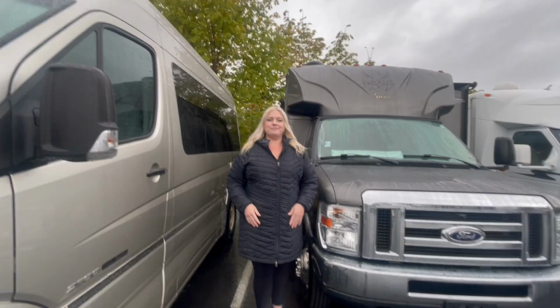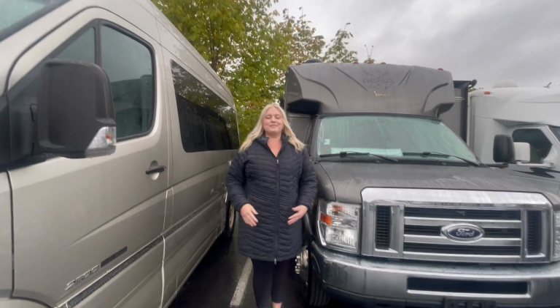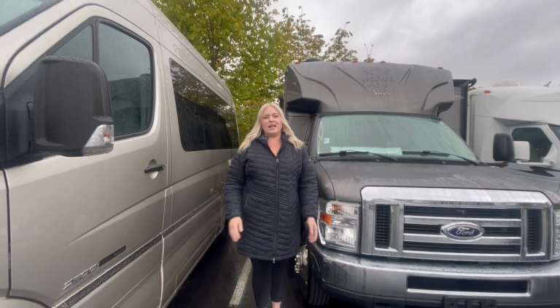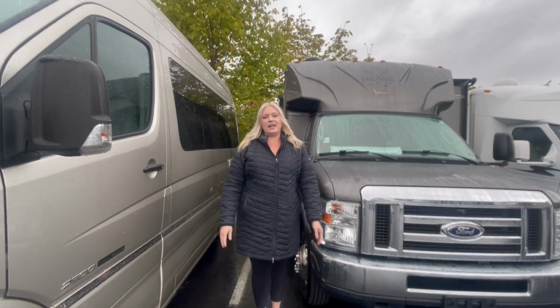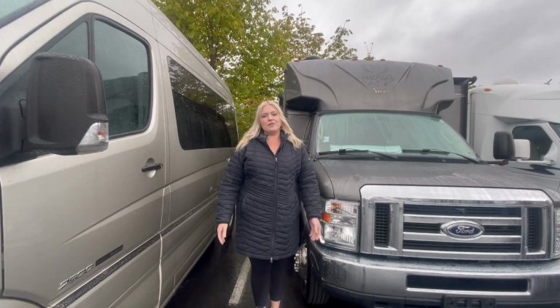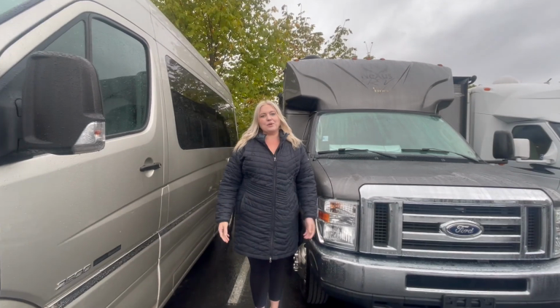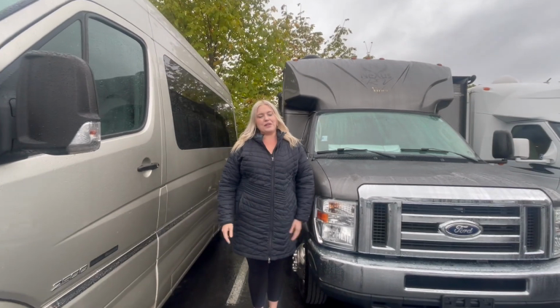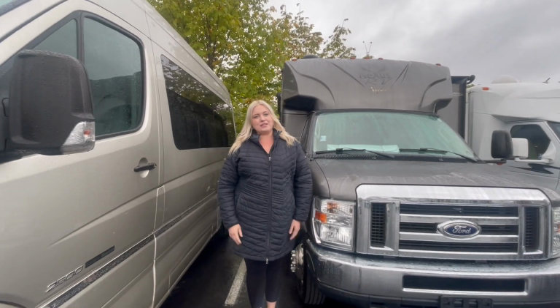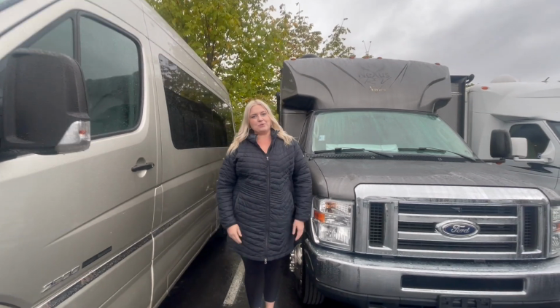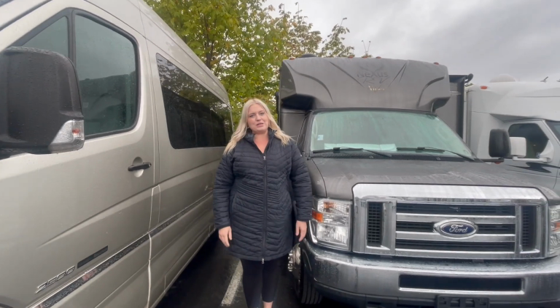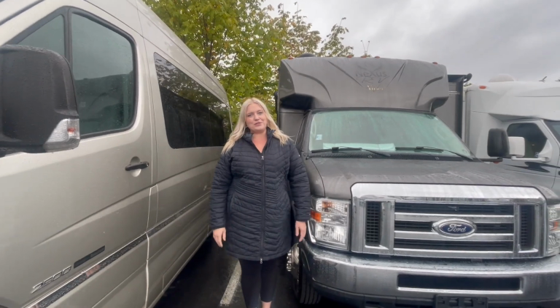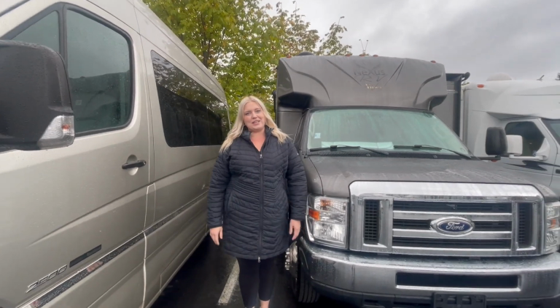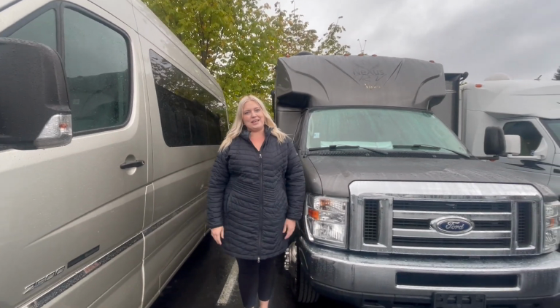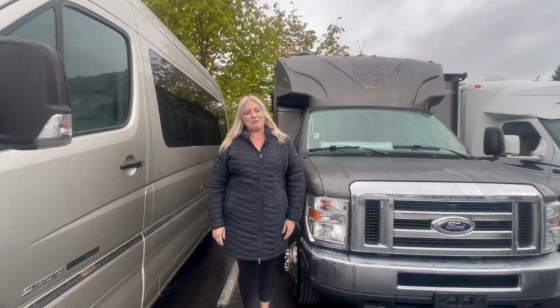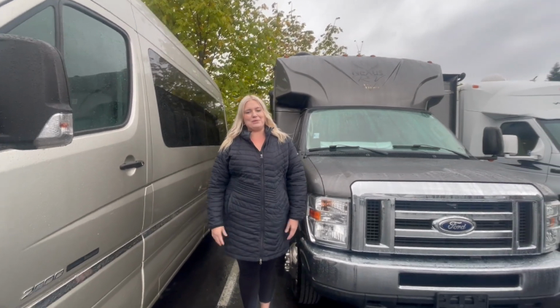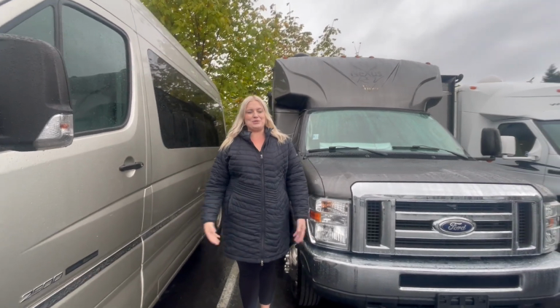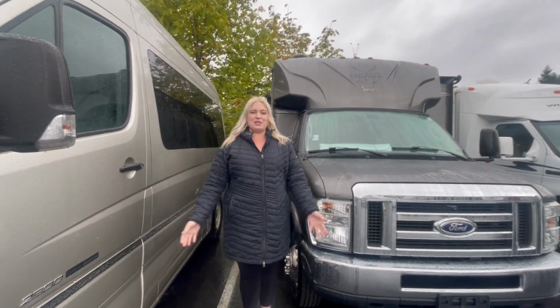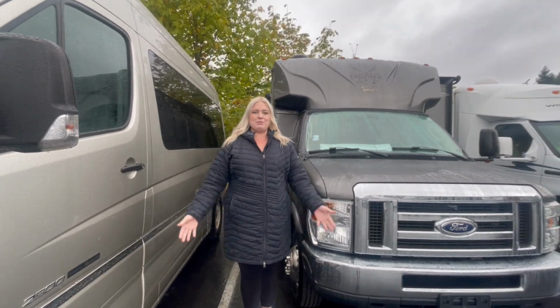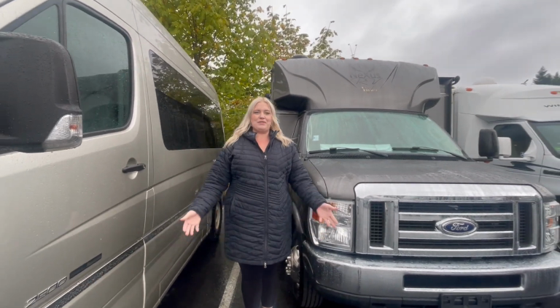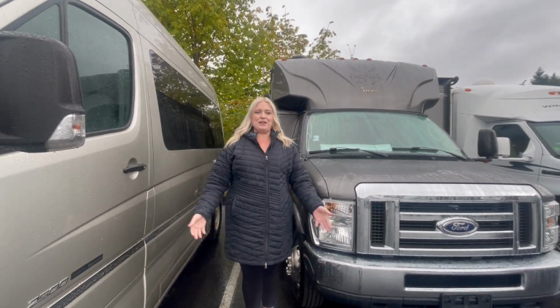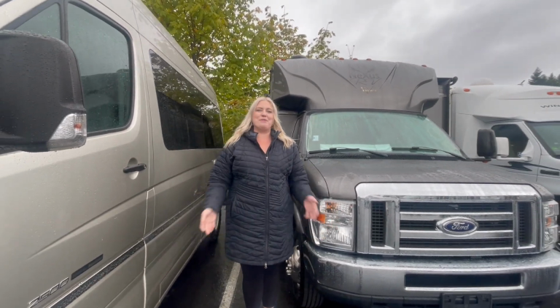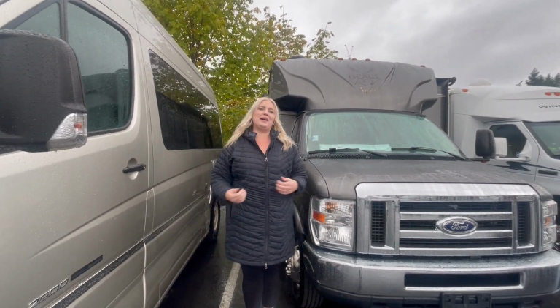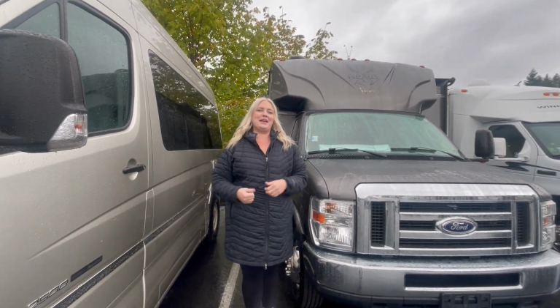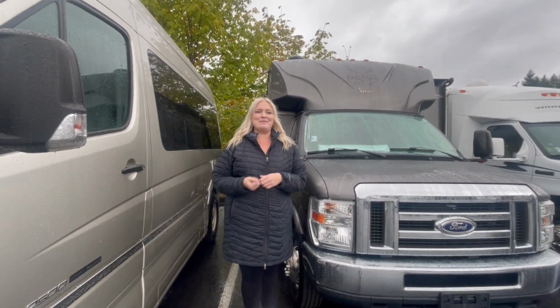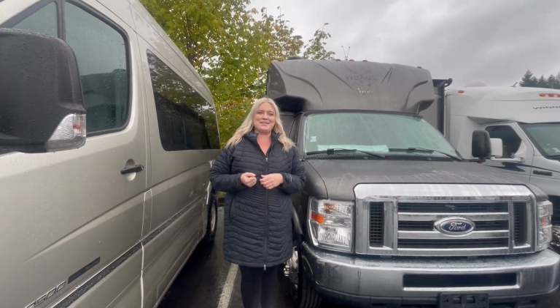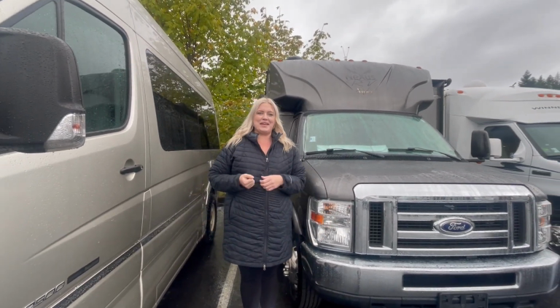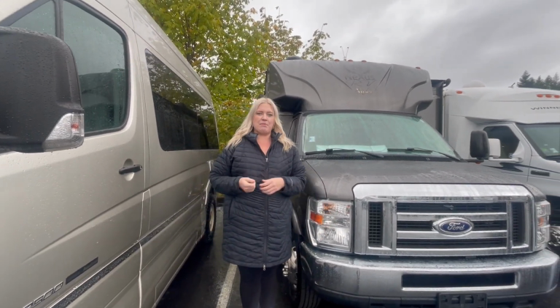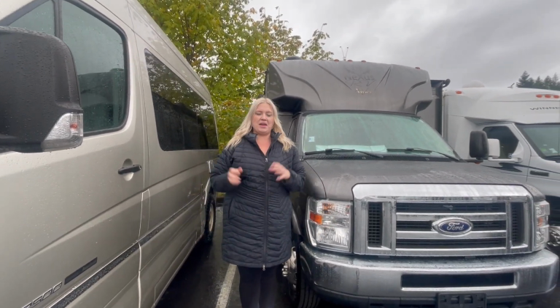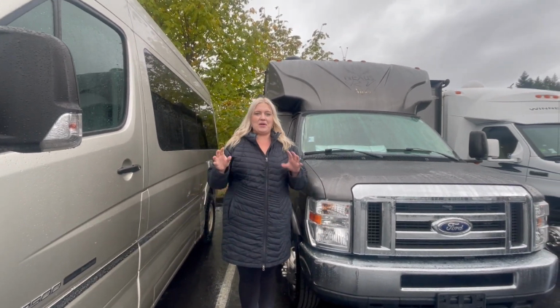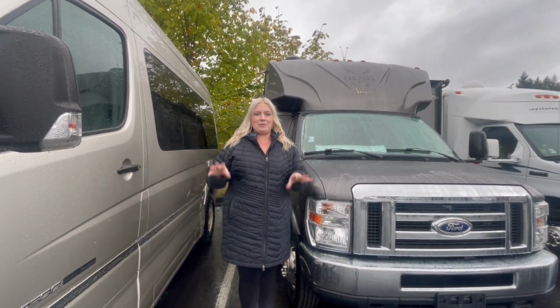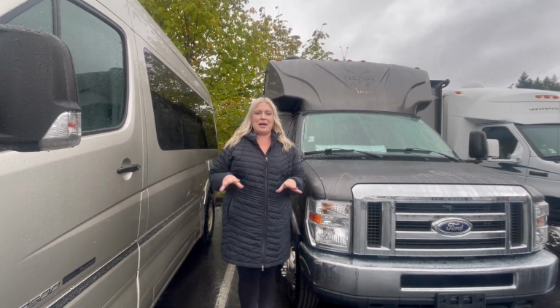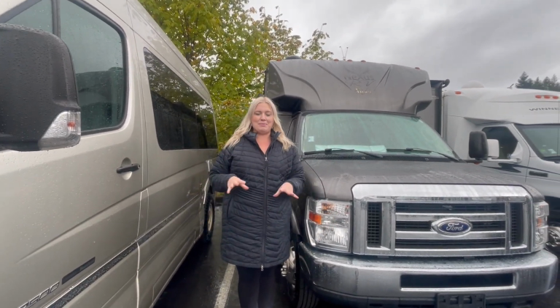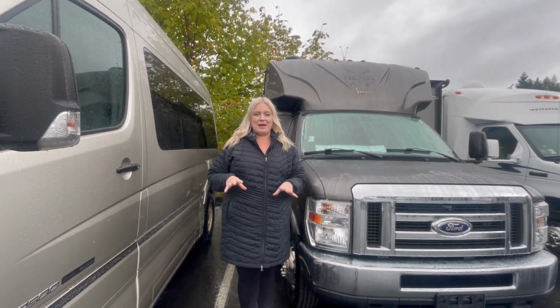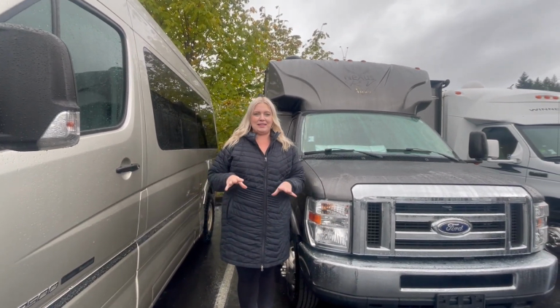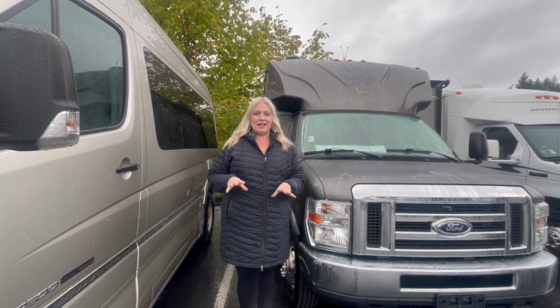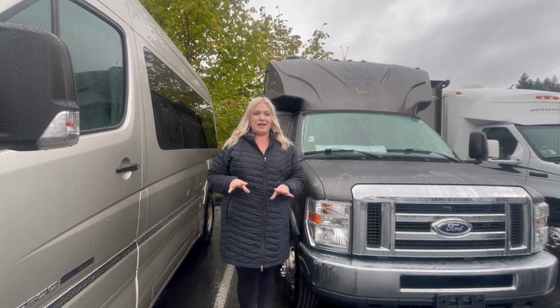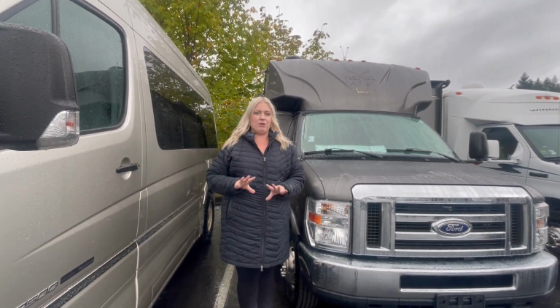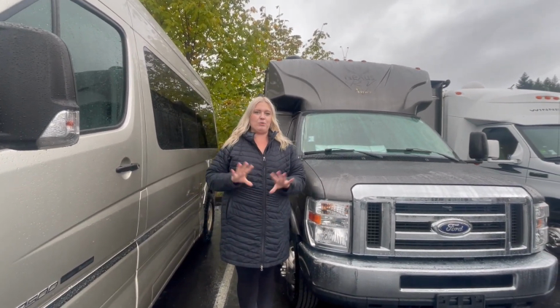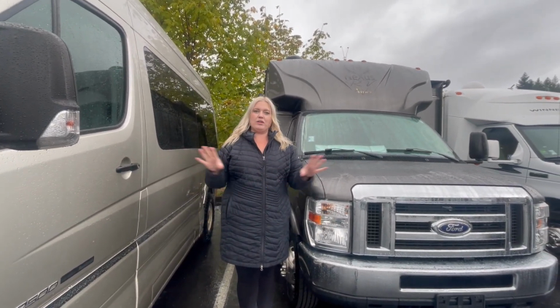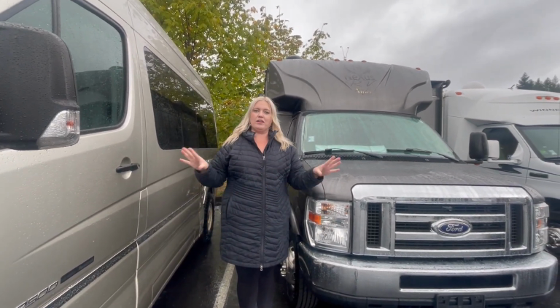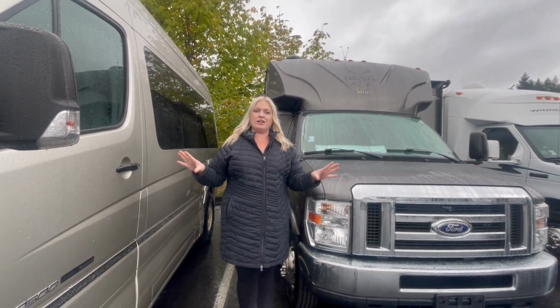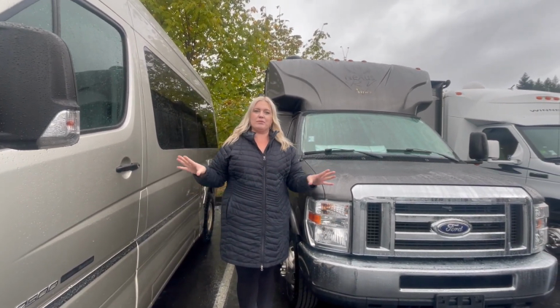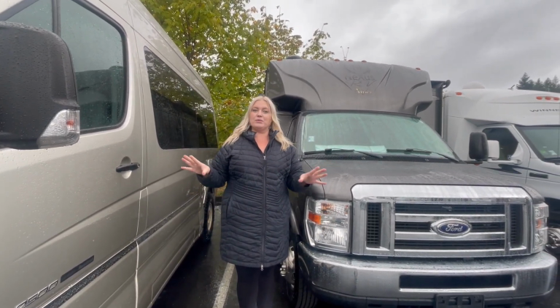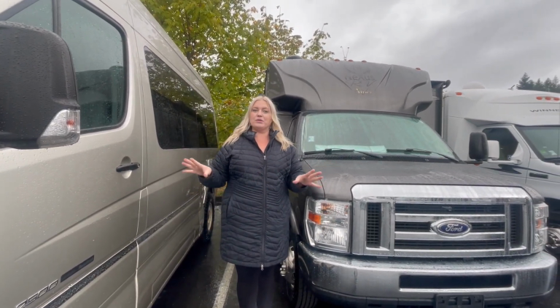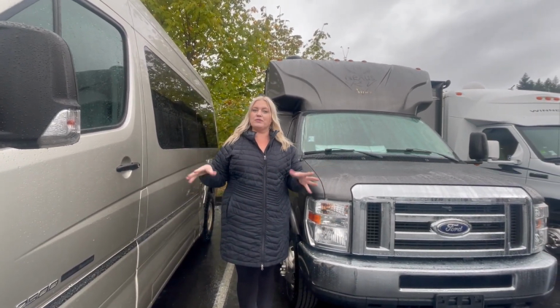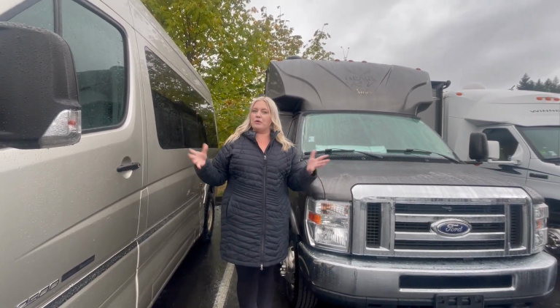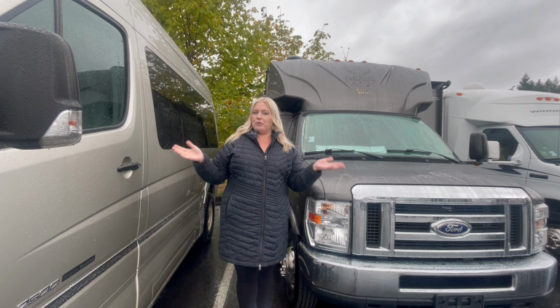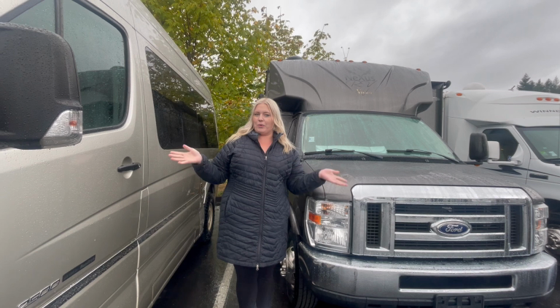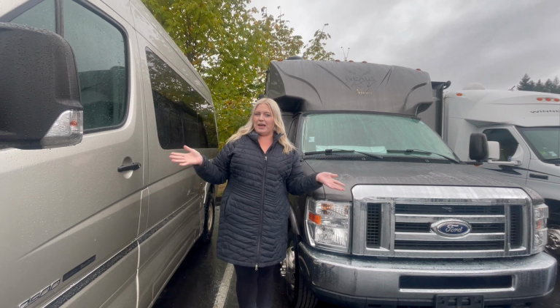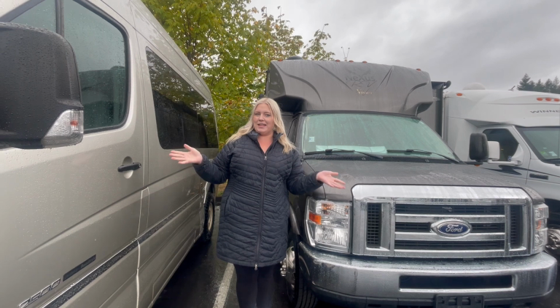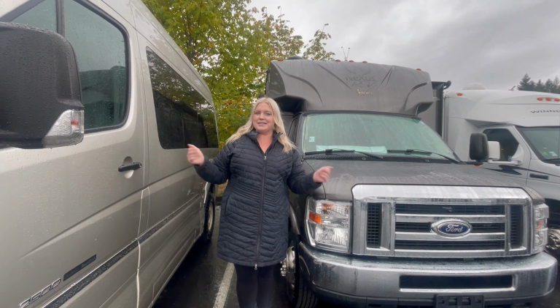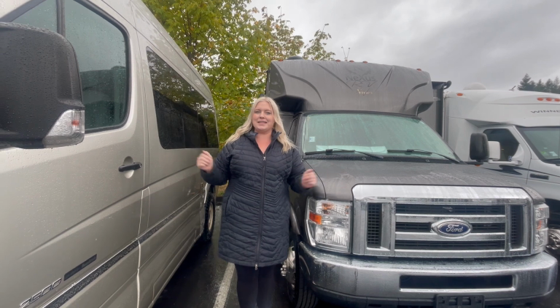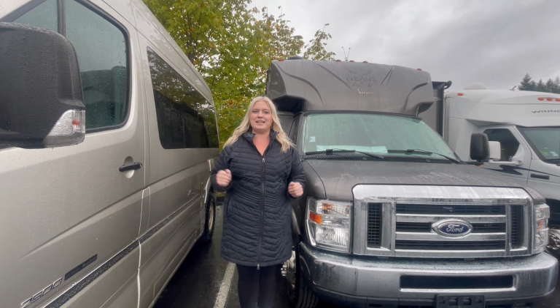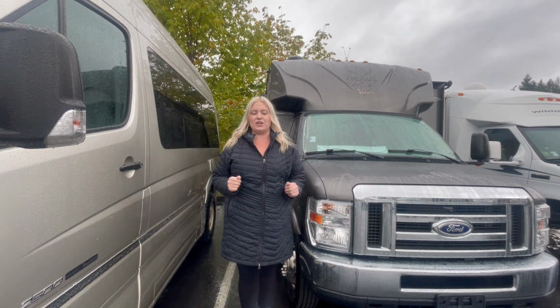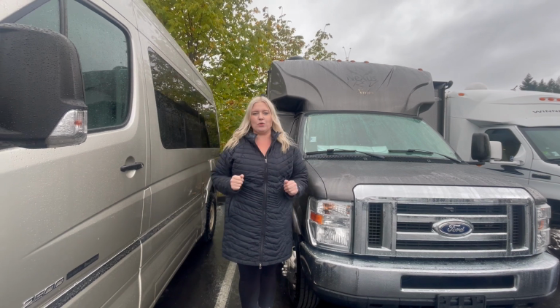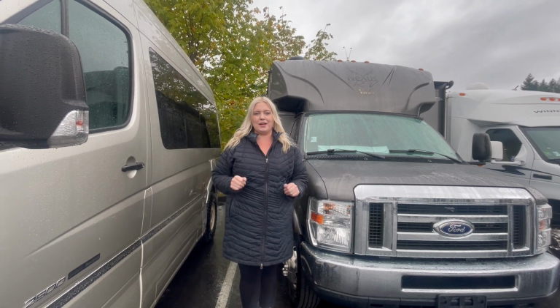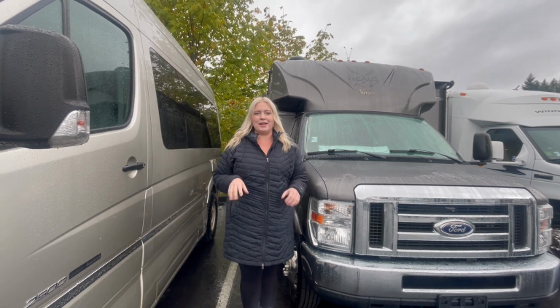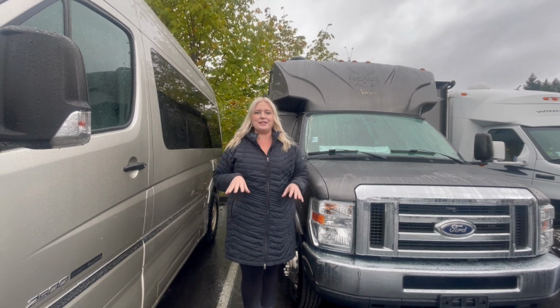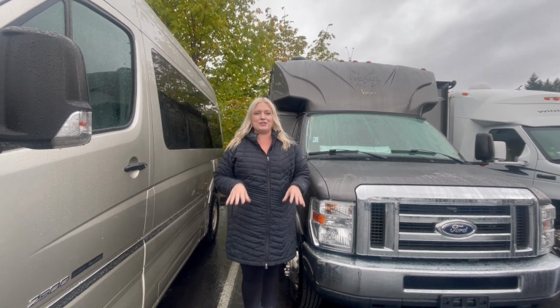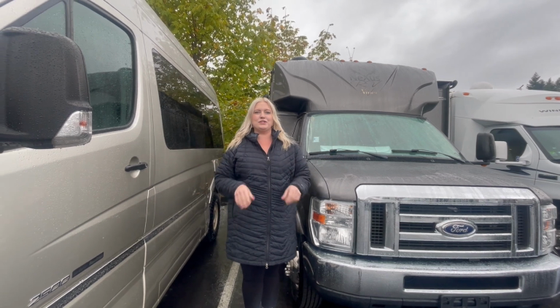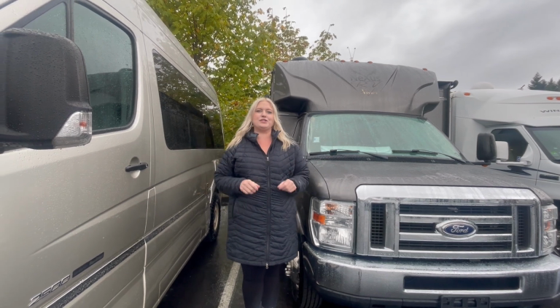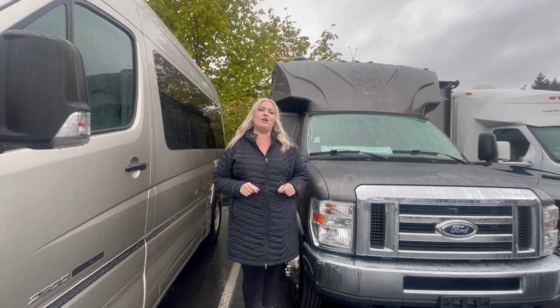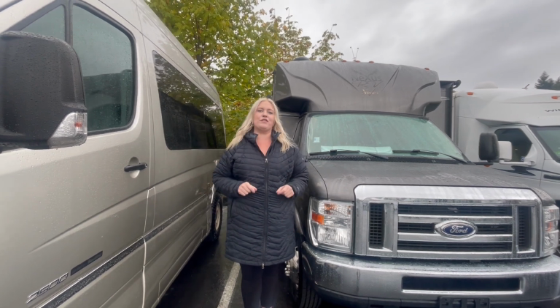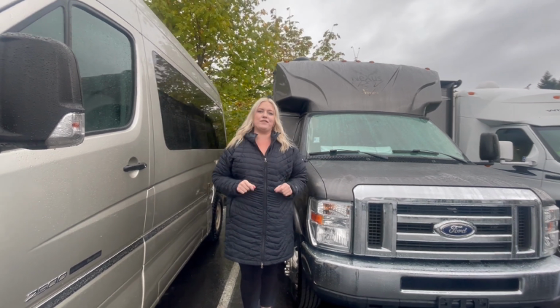Hey everyone, thanks so much for taking a moment to watch my video. My name is Sammy, I've got Ryan behind the camera. We're here in beautiful, rainy, sandy Oregon at Johnson RV.